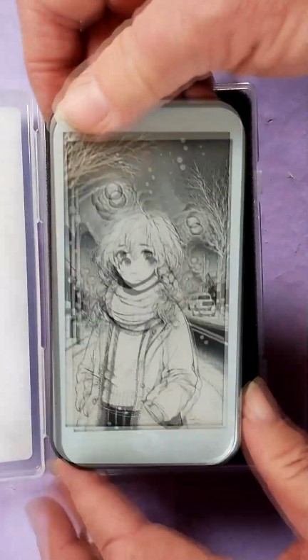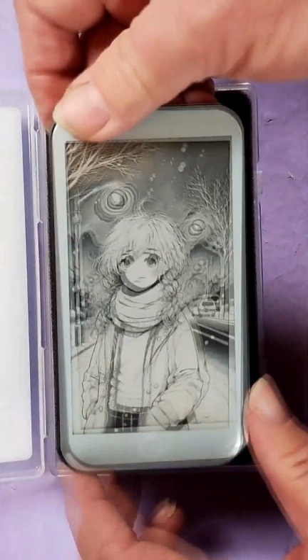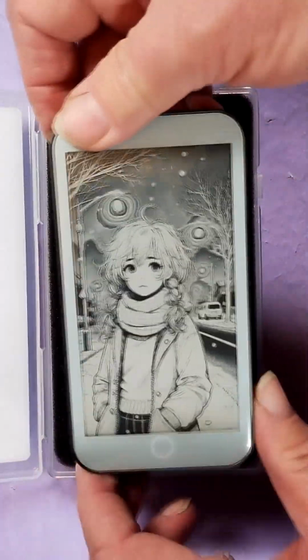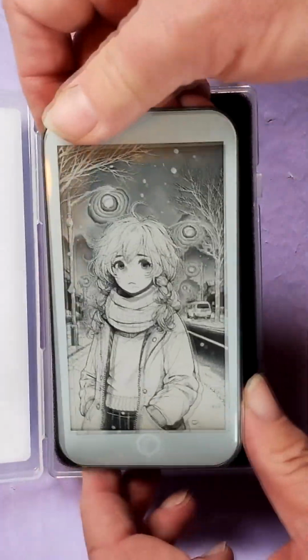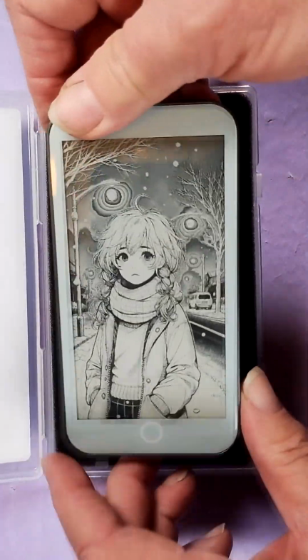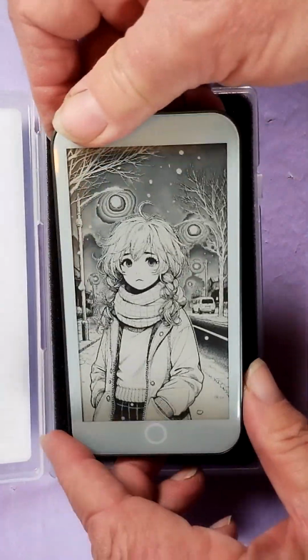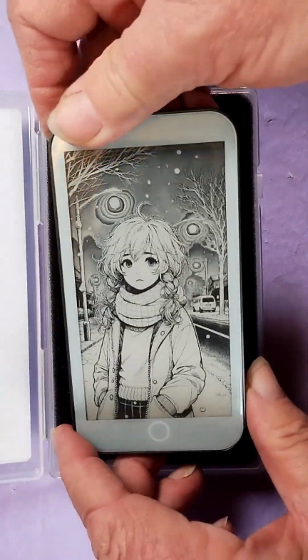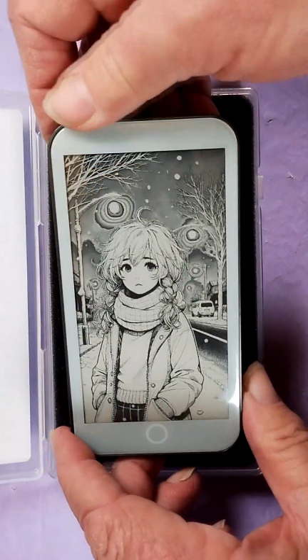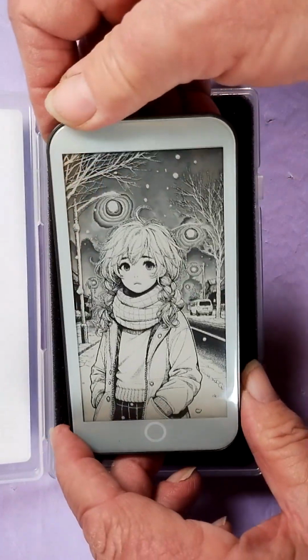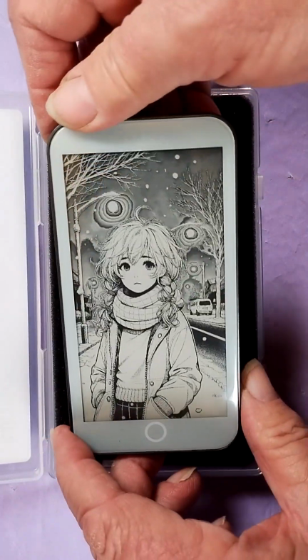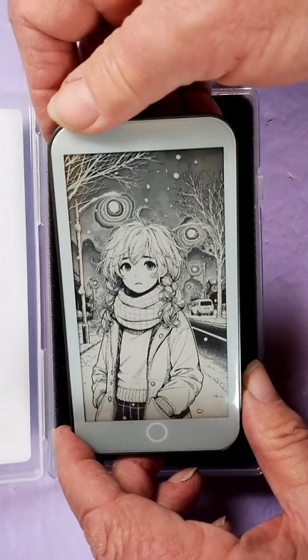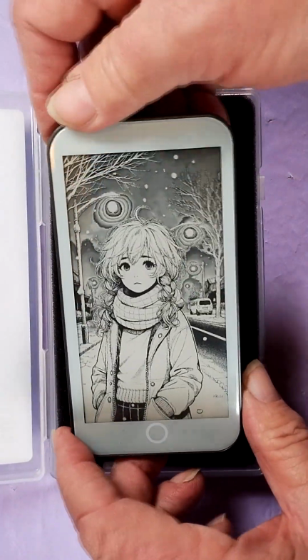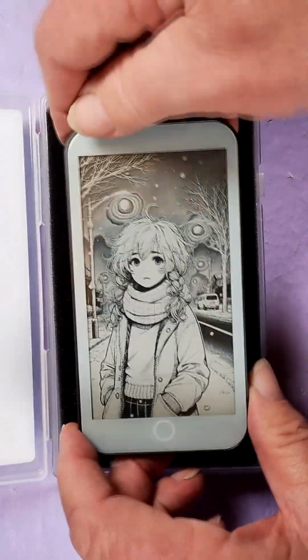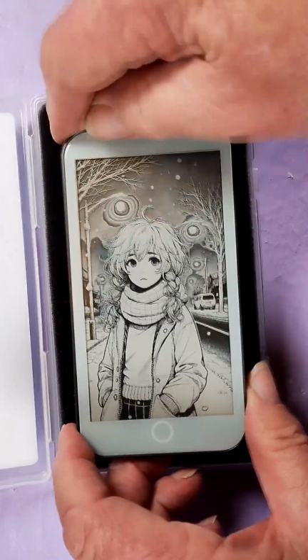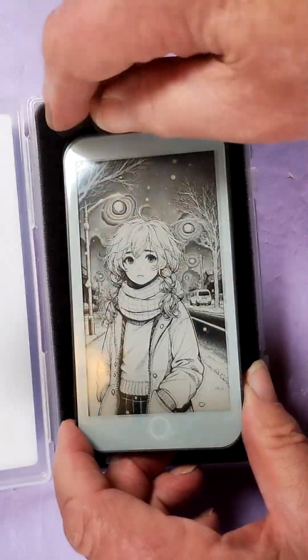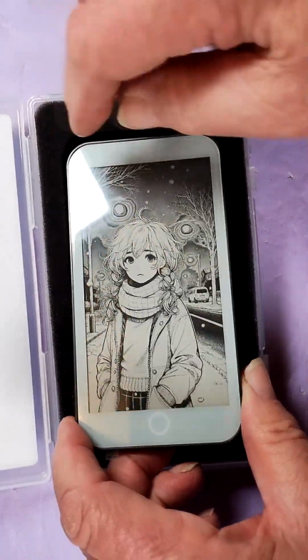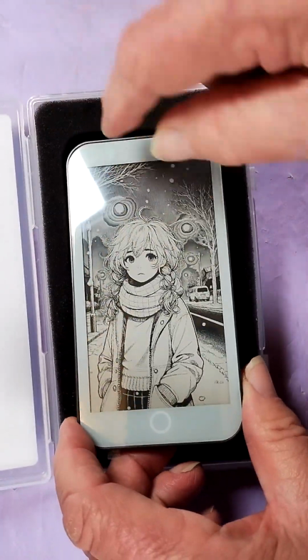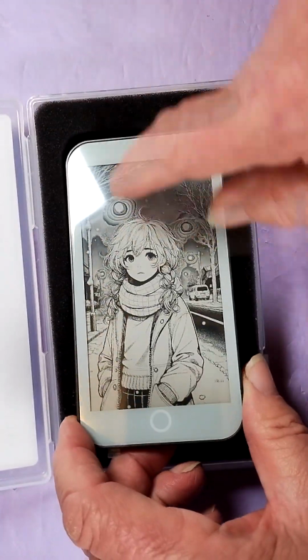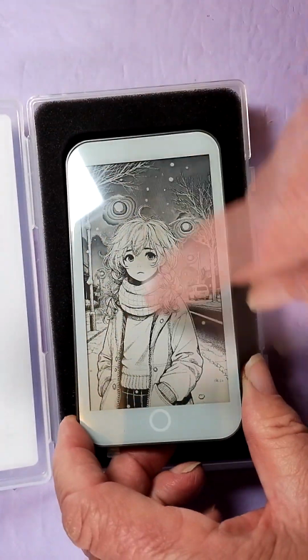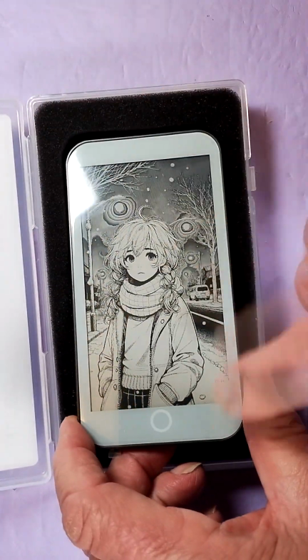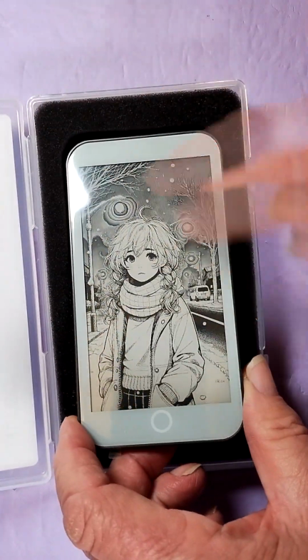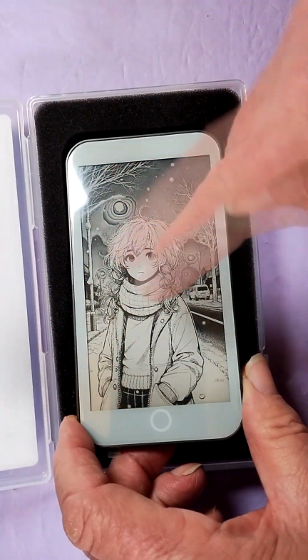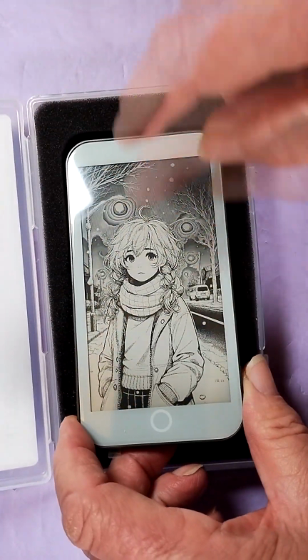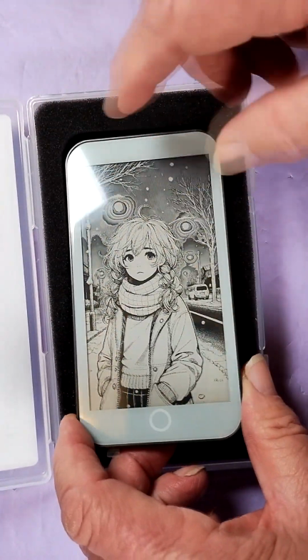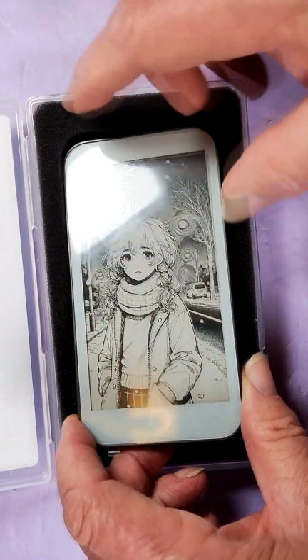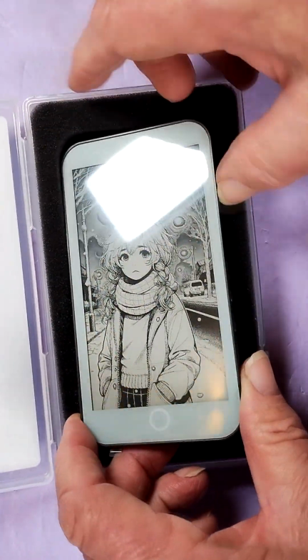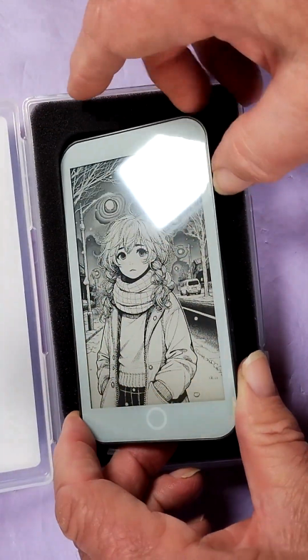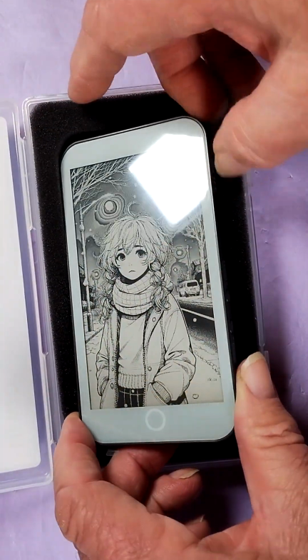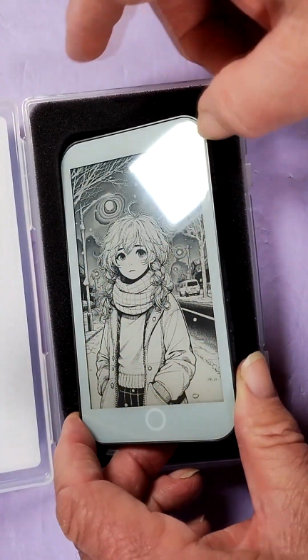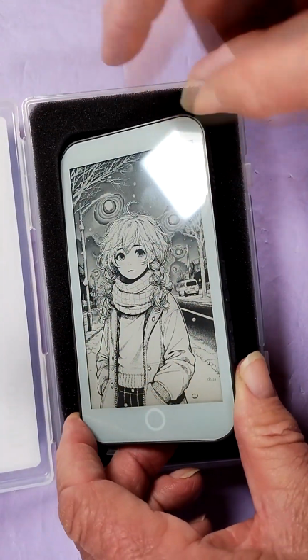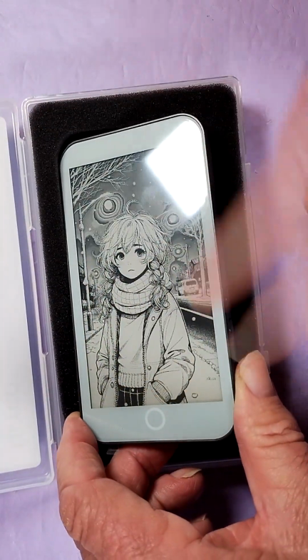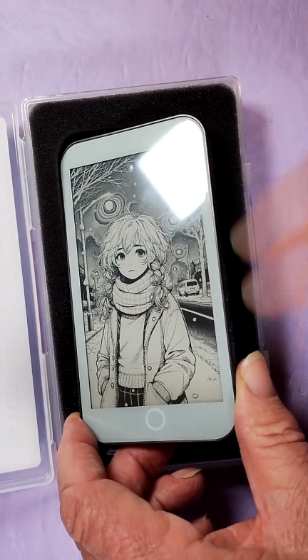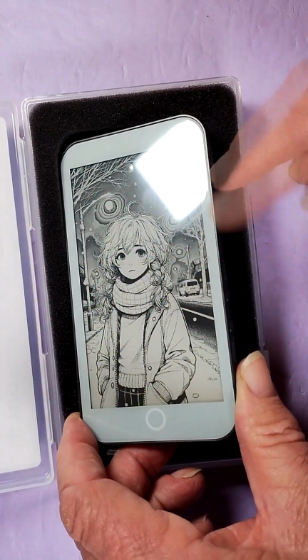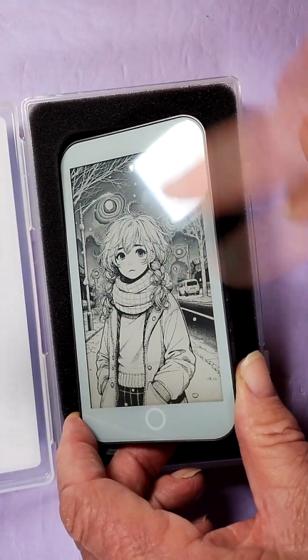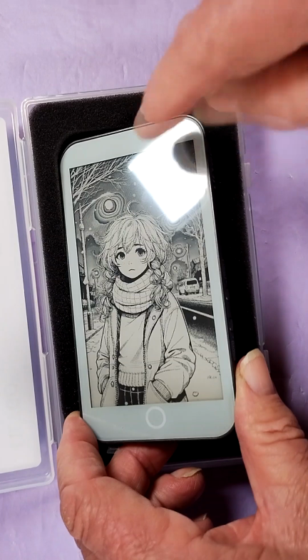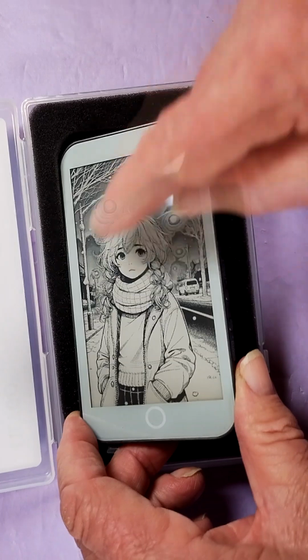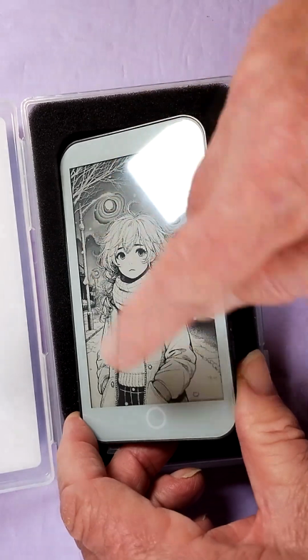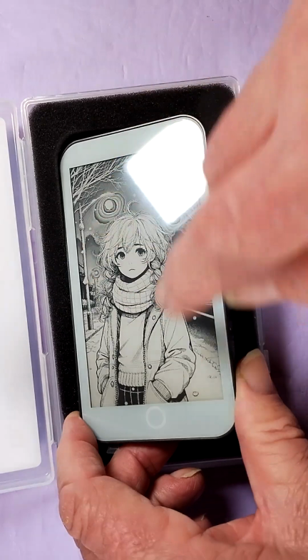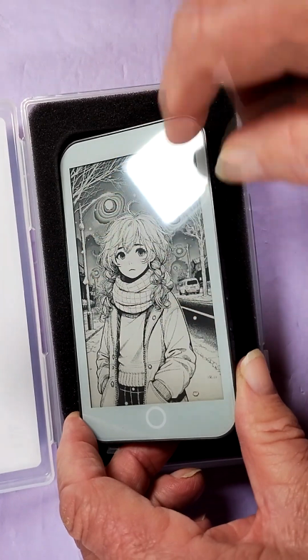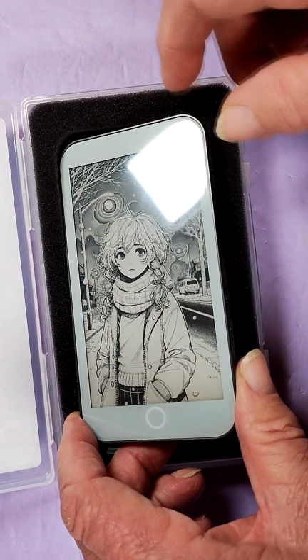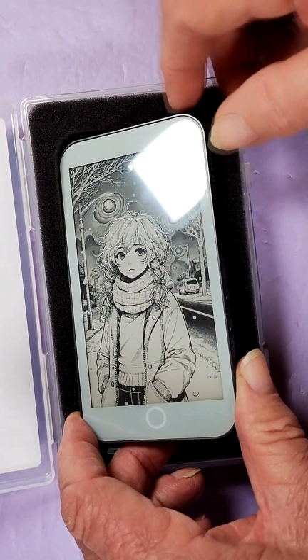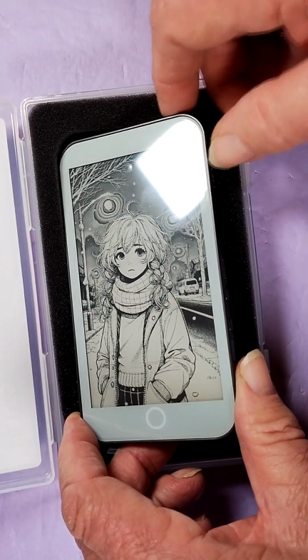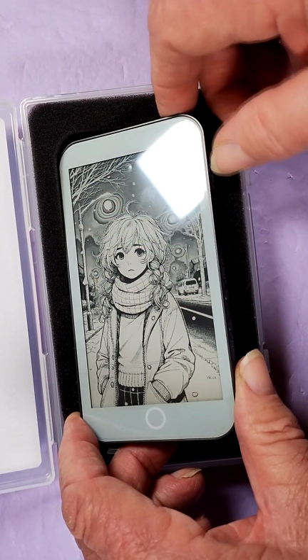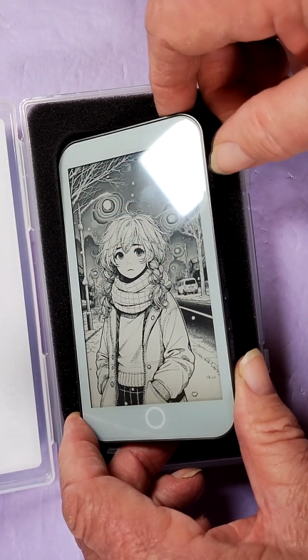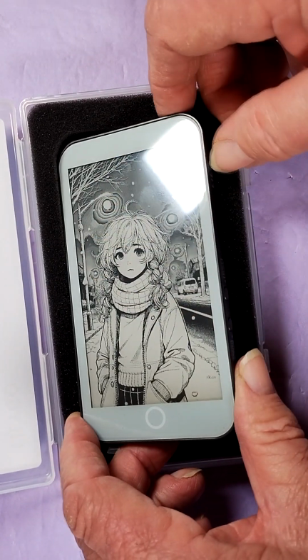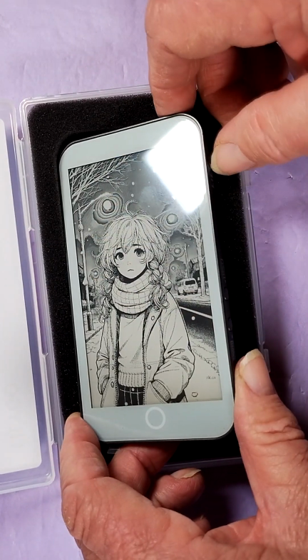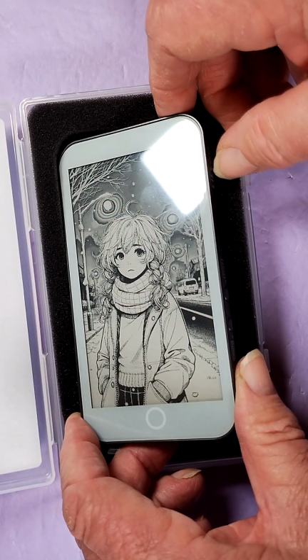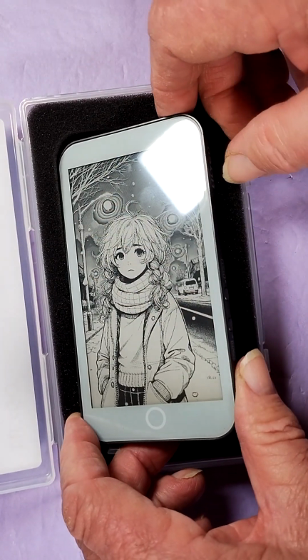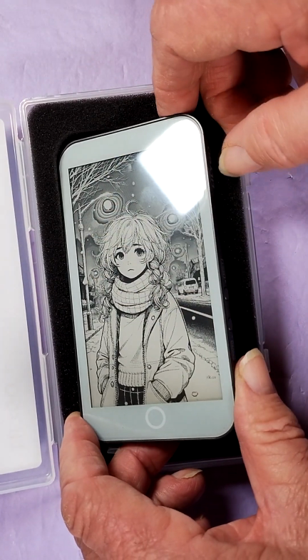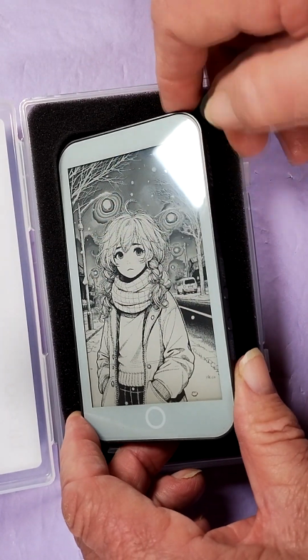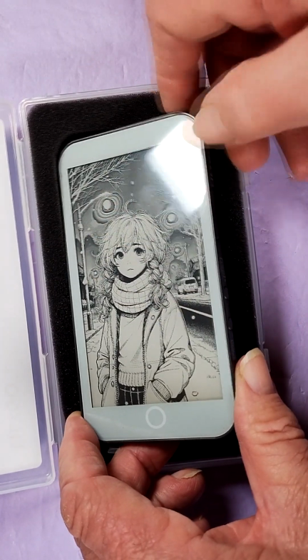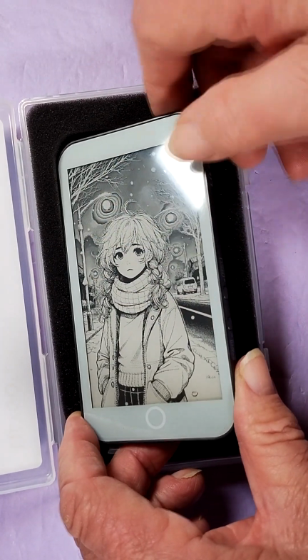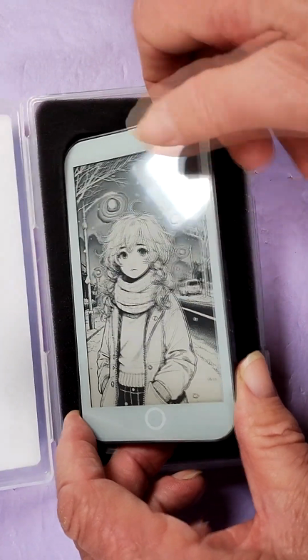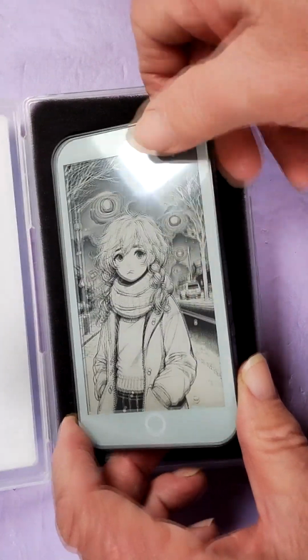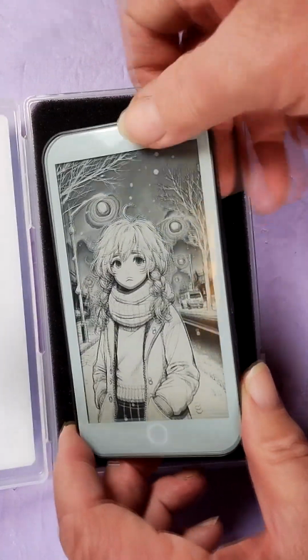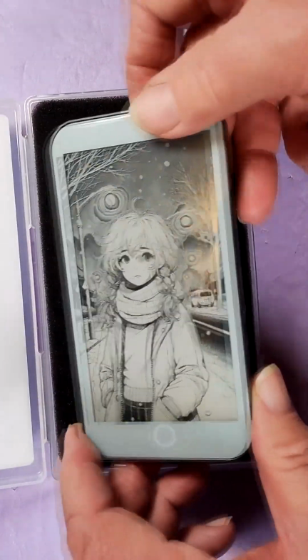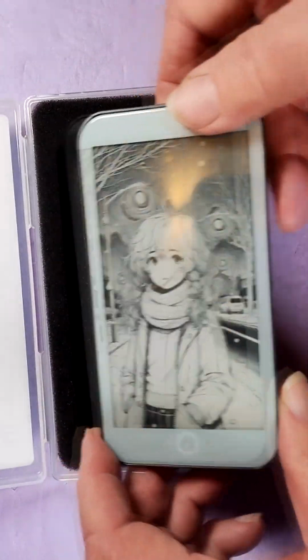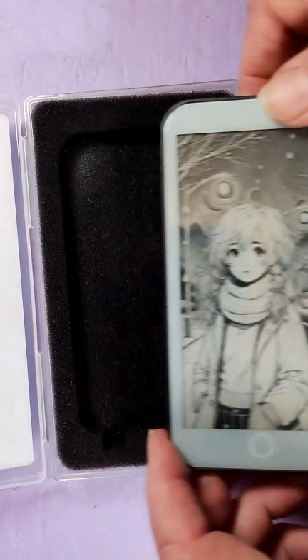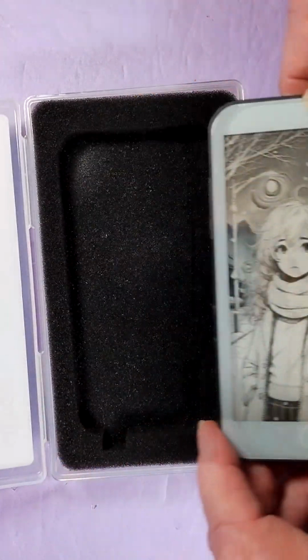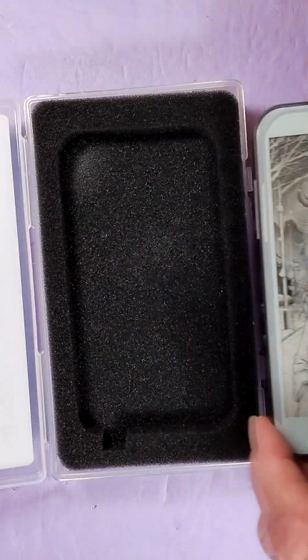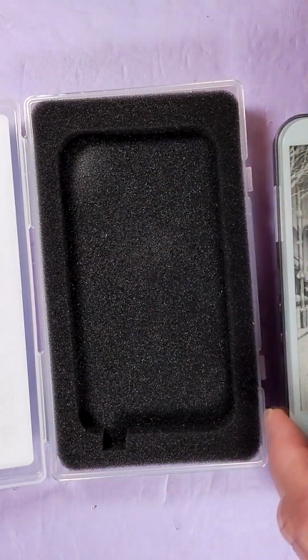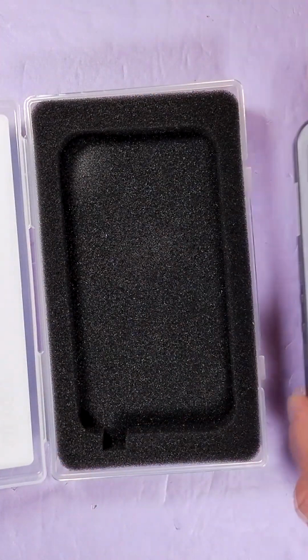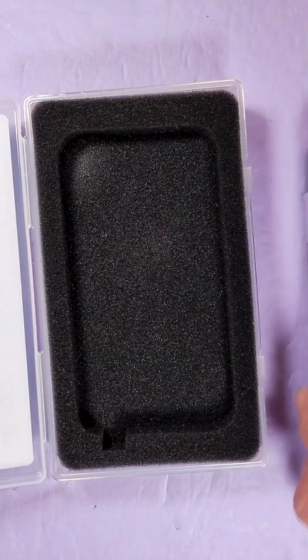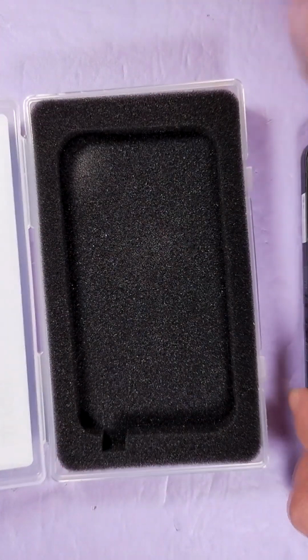Look at that lovely image. That's the beauty of ePaper — even though it's not powered up, it leaves something on the display, whatever was the last thing on there.